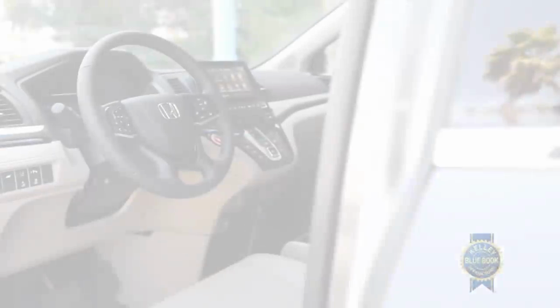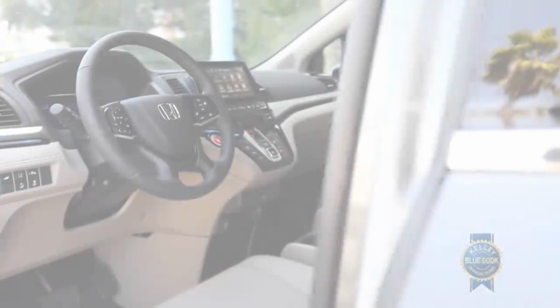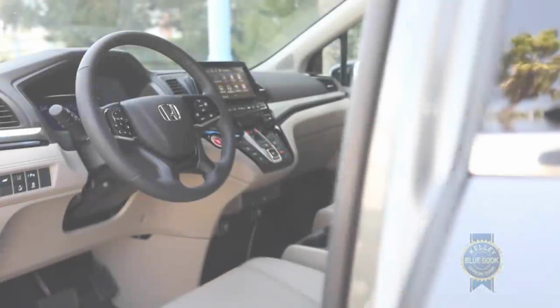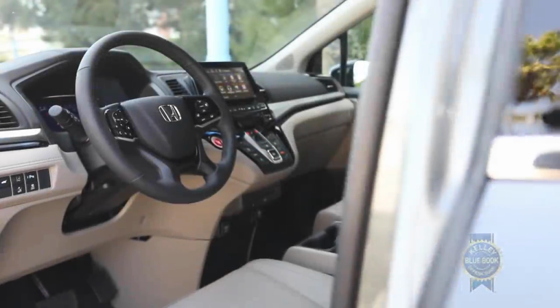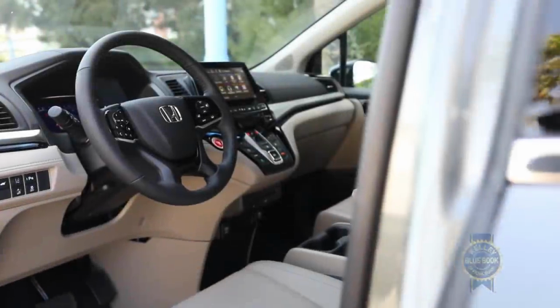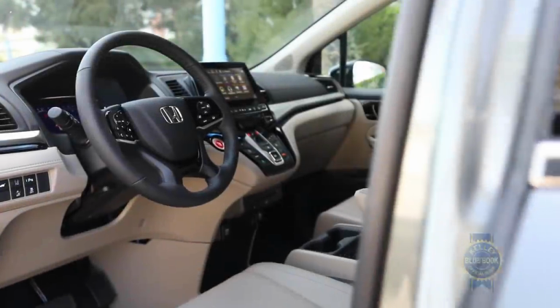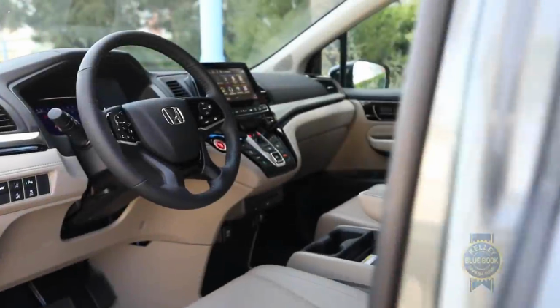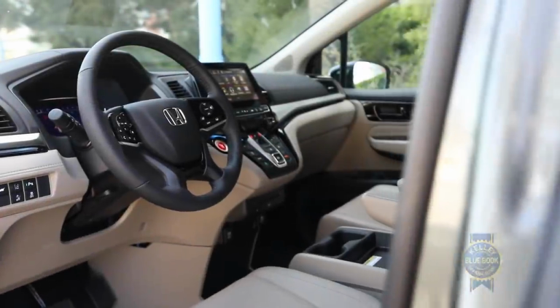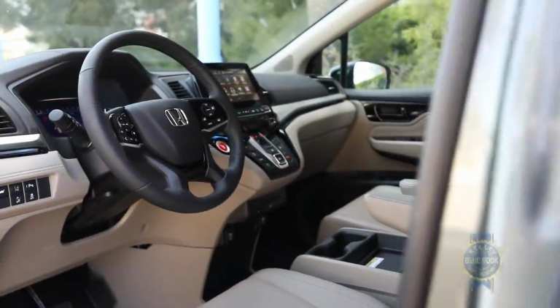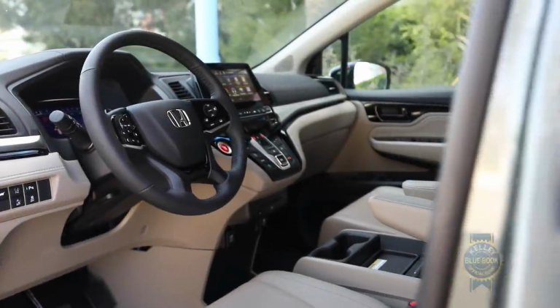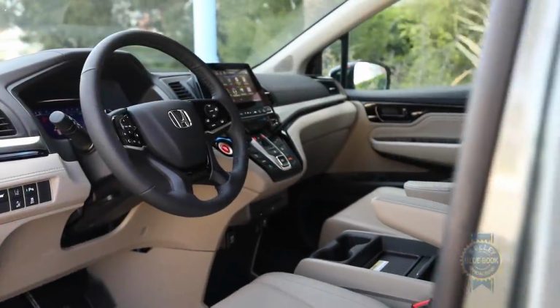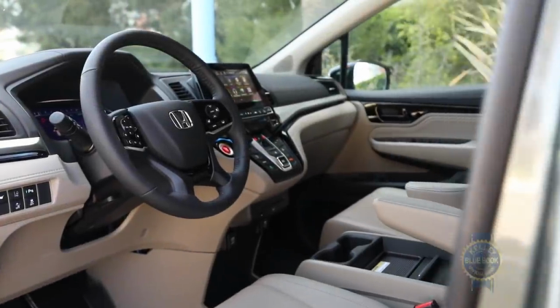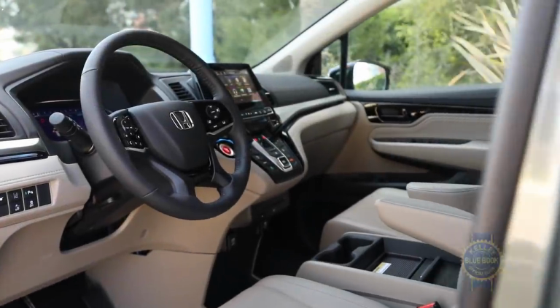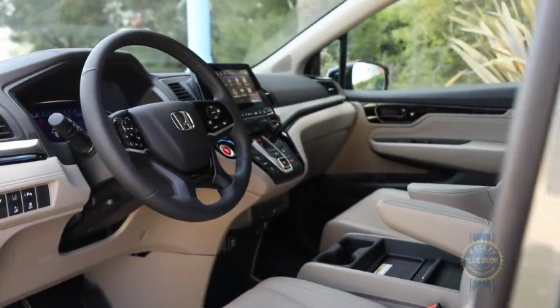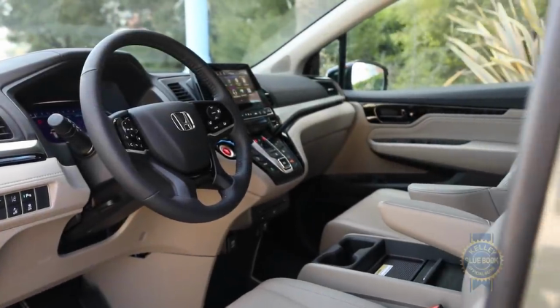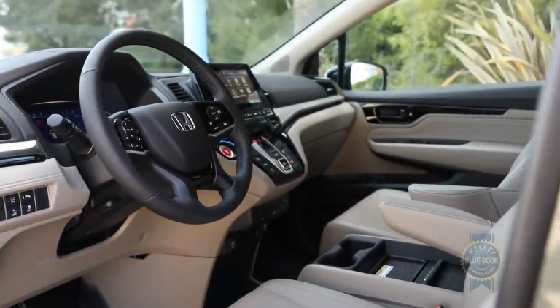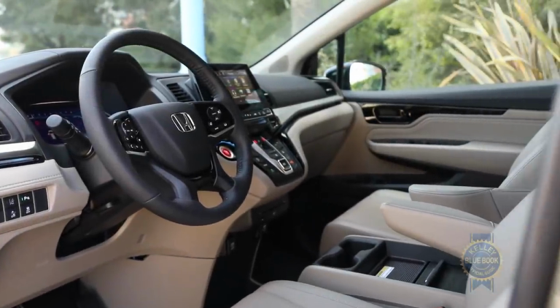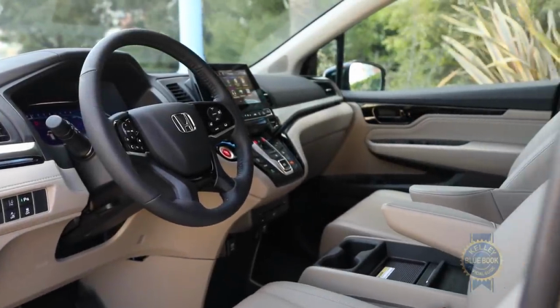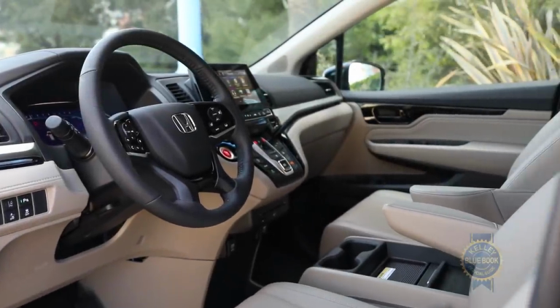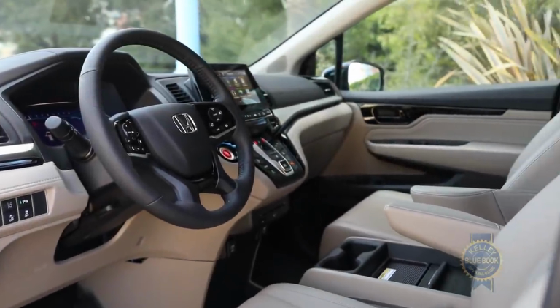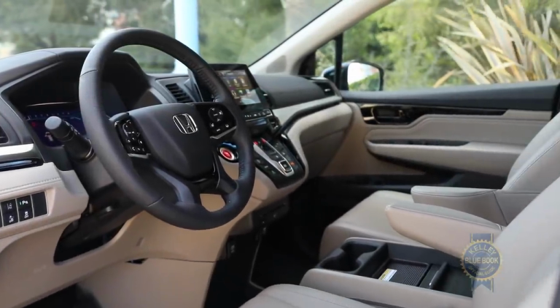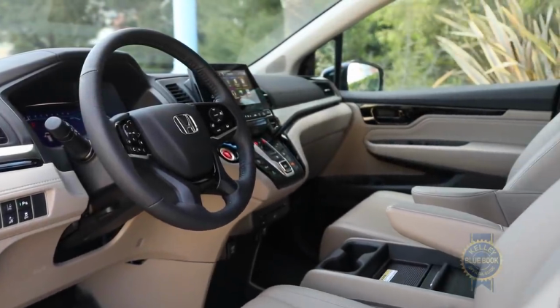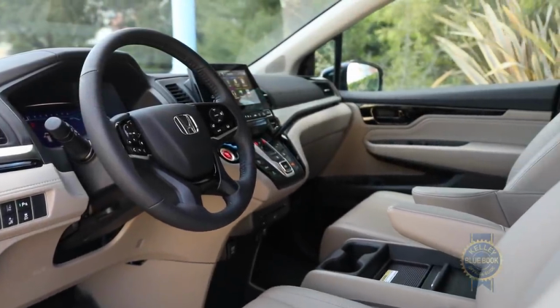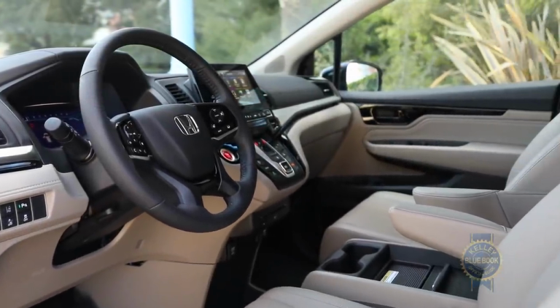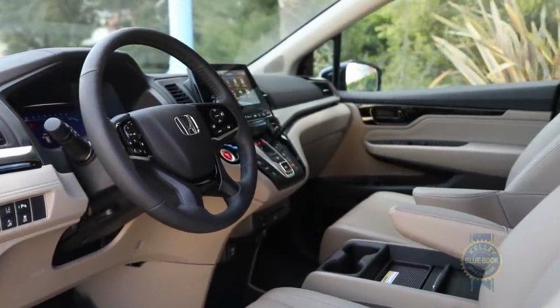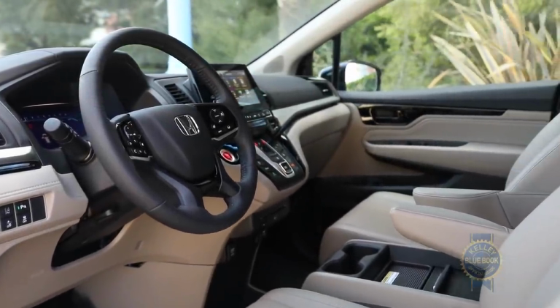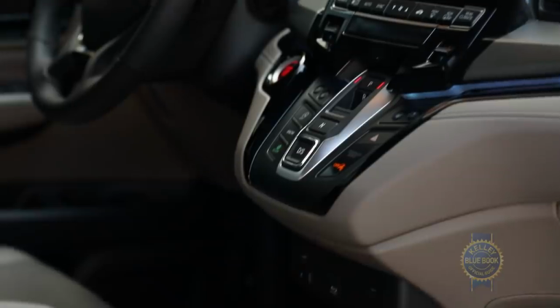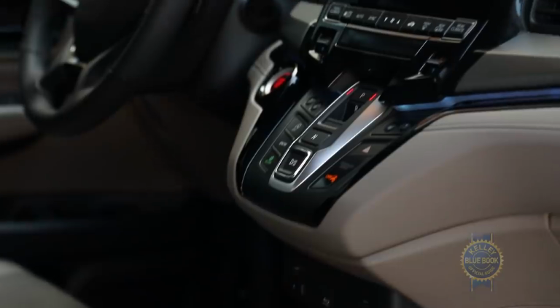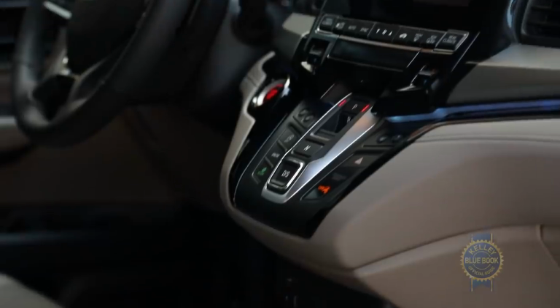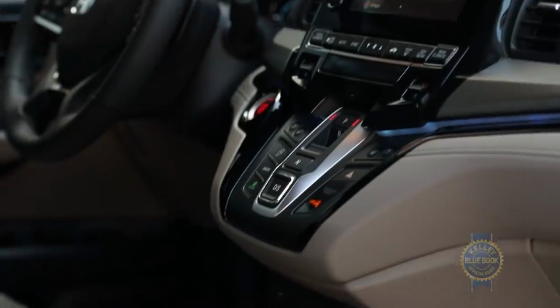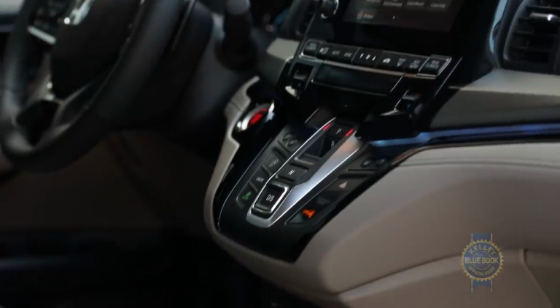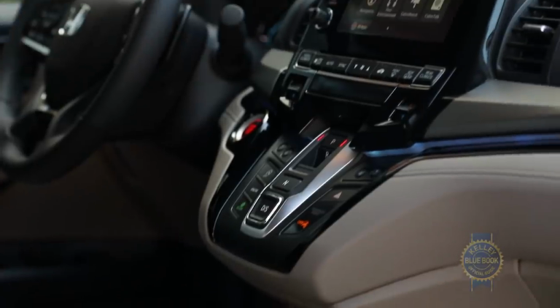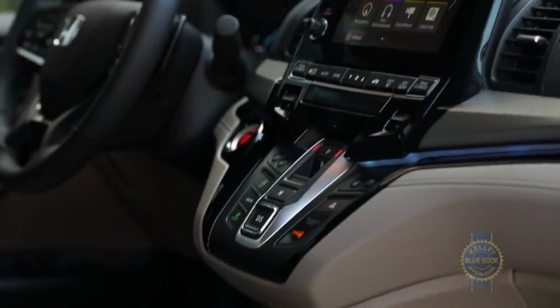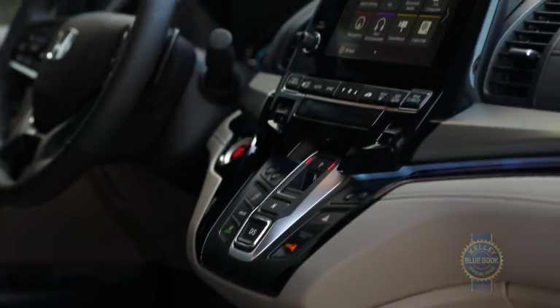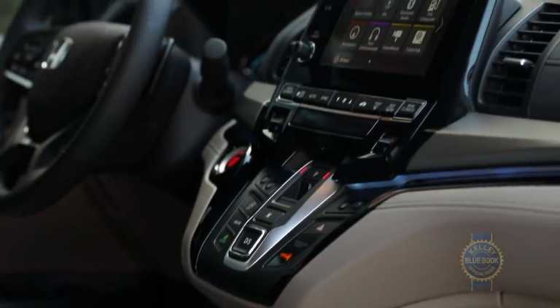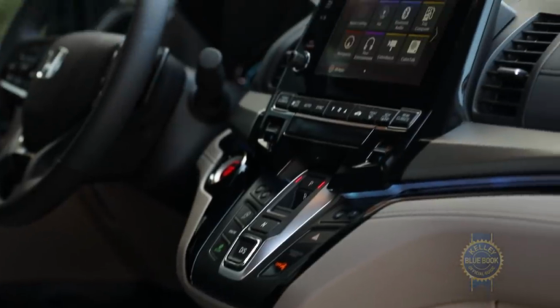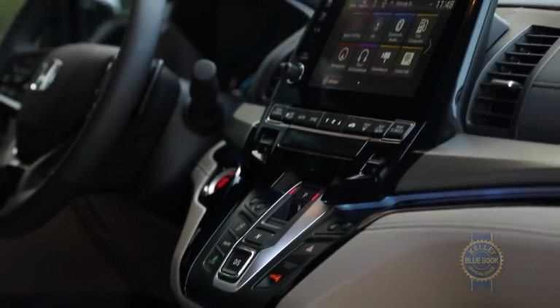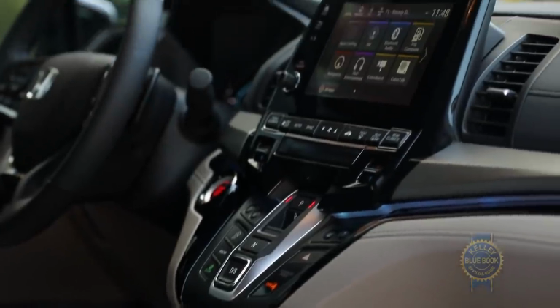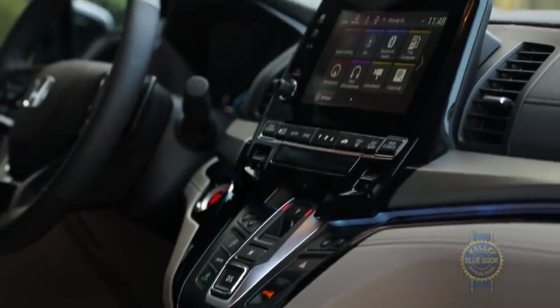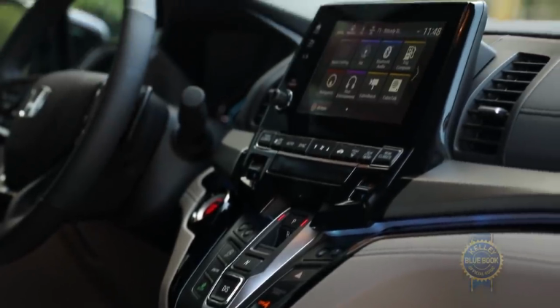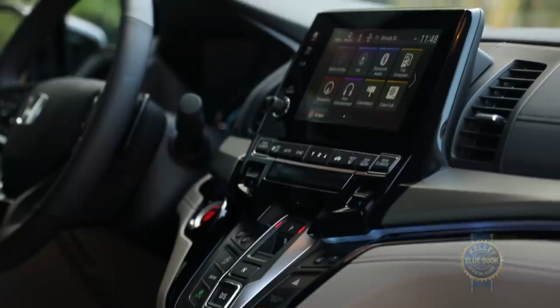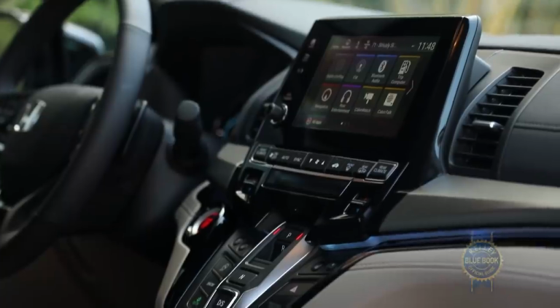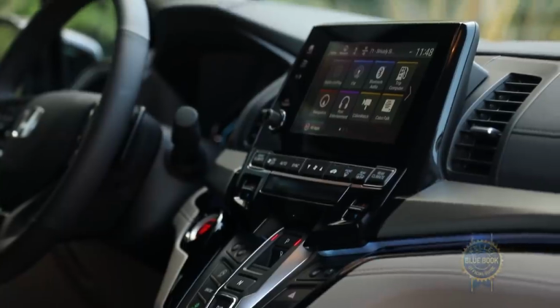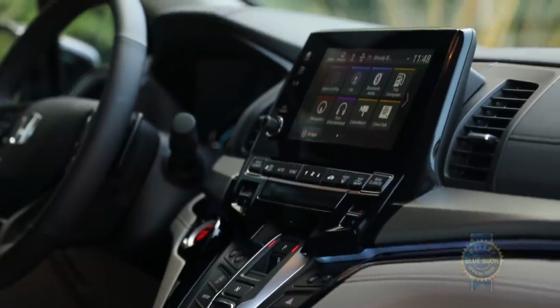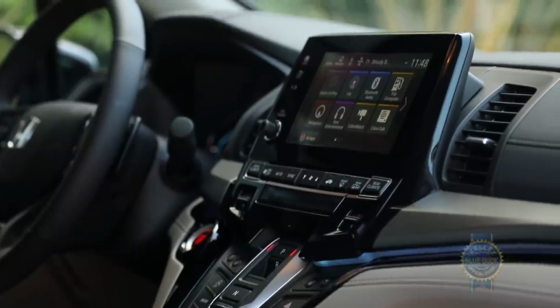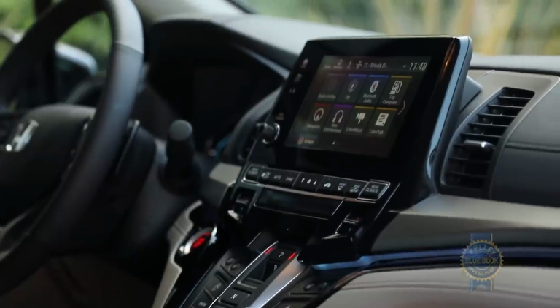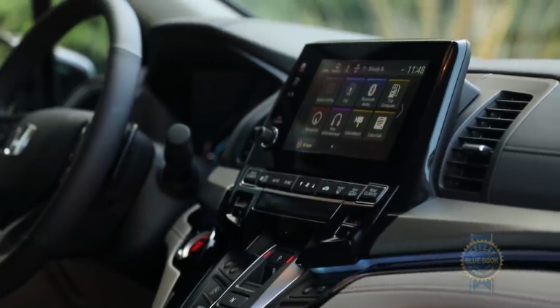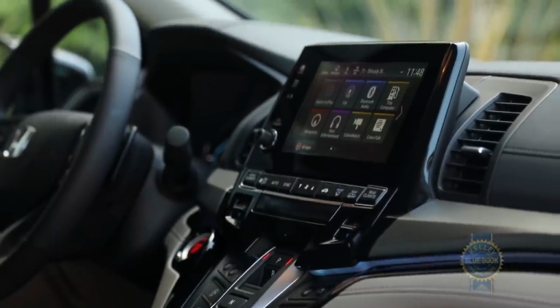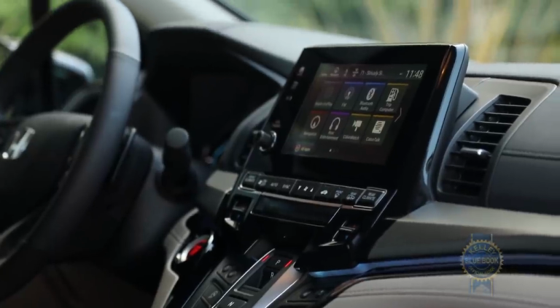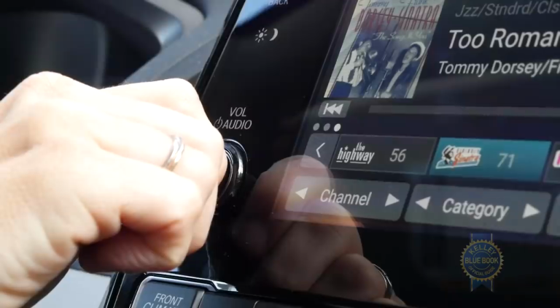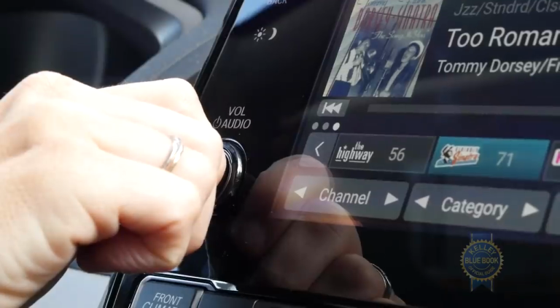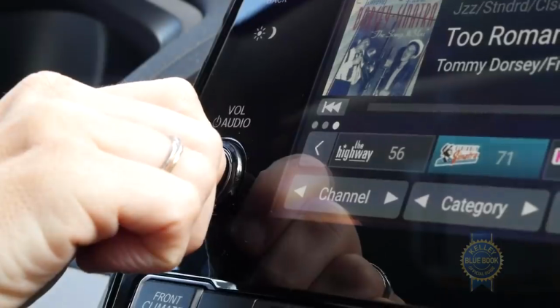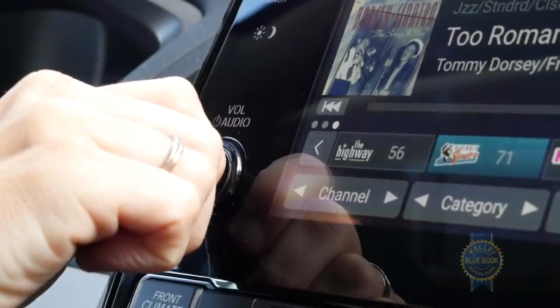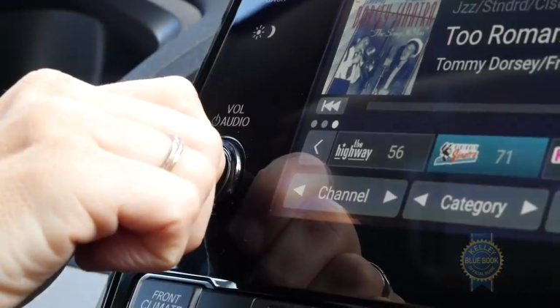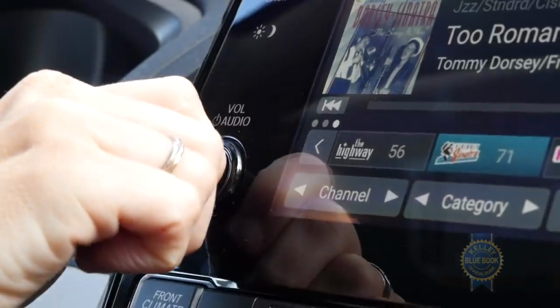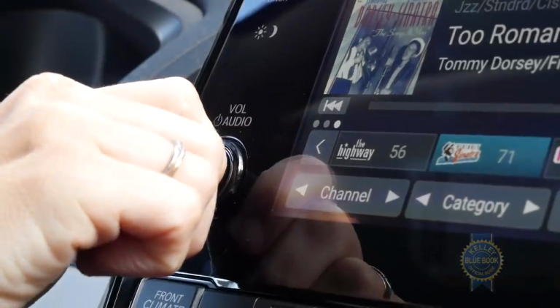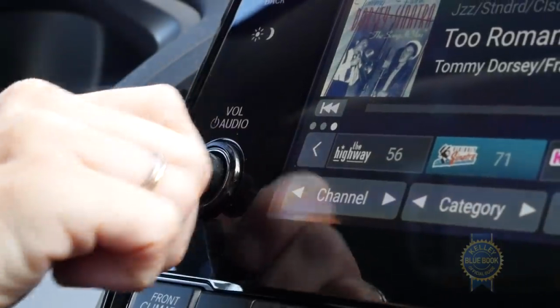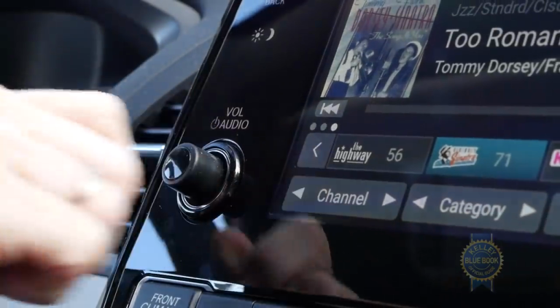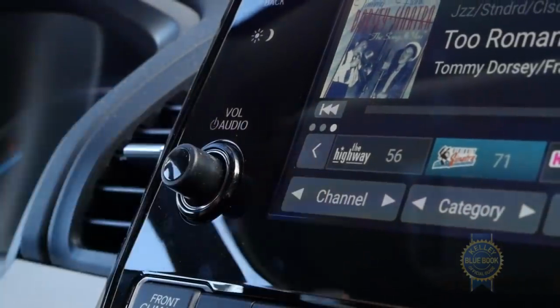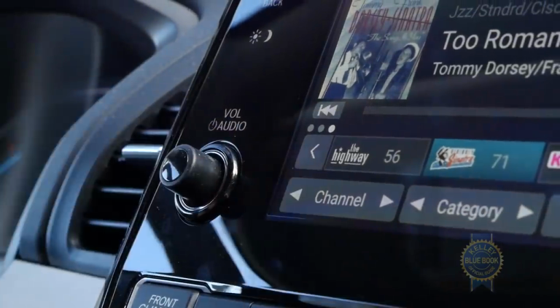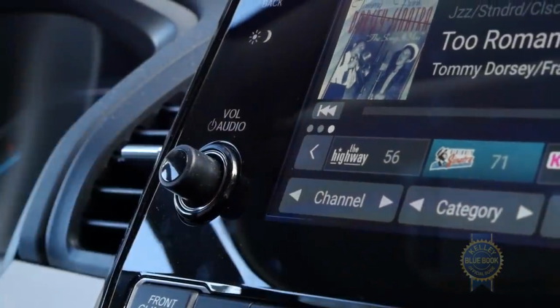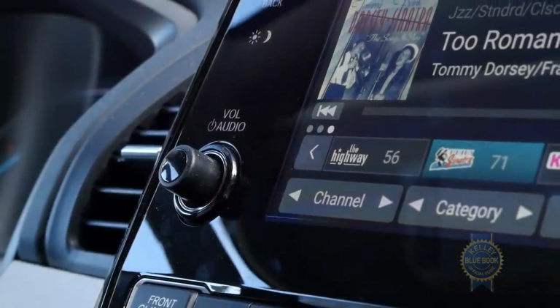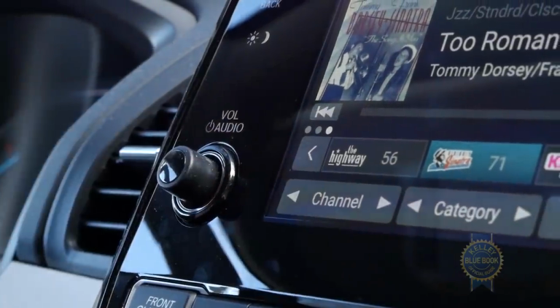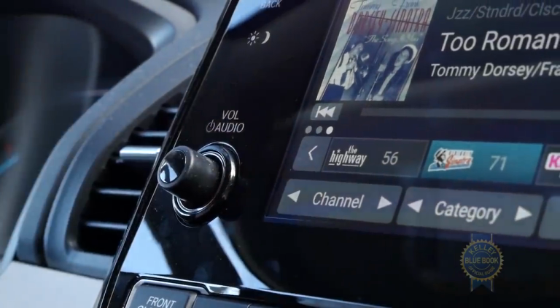Inside, the Odyssey has some nice details too — chrome bits, some piano black details, and hey, the volume knob.